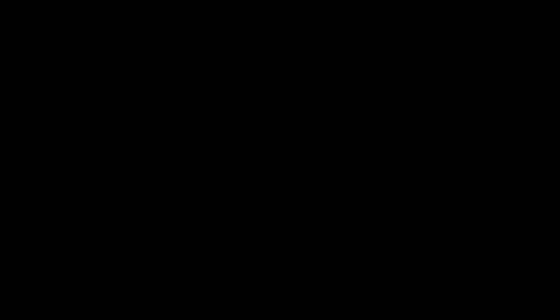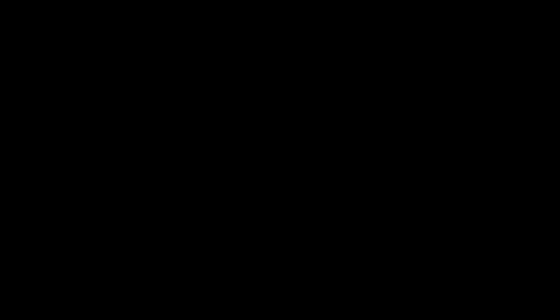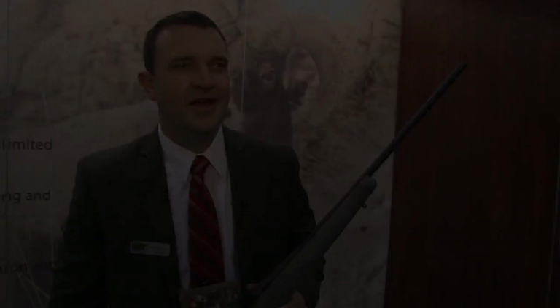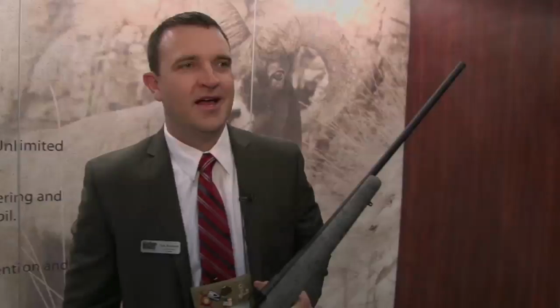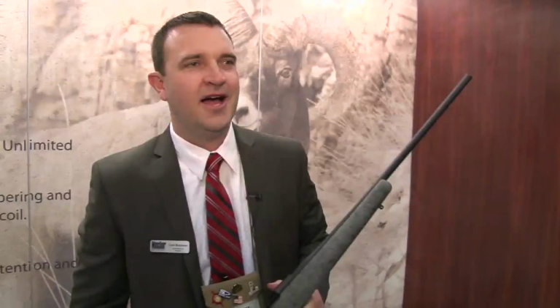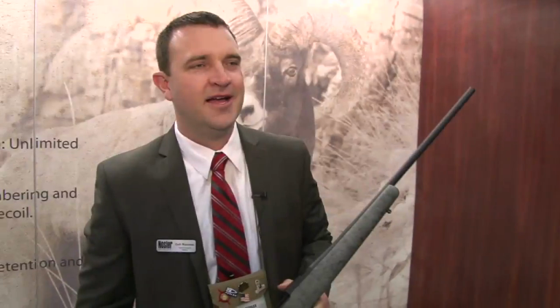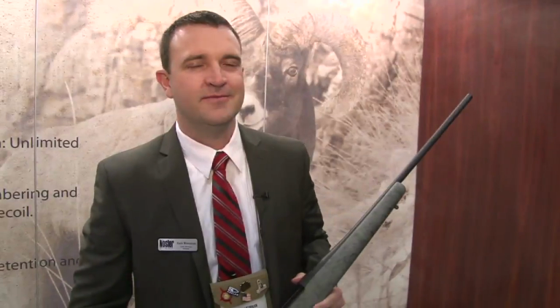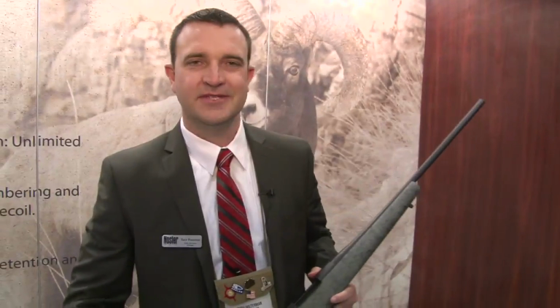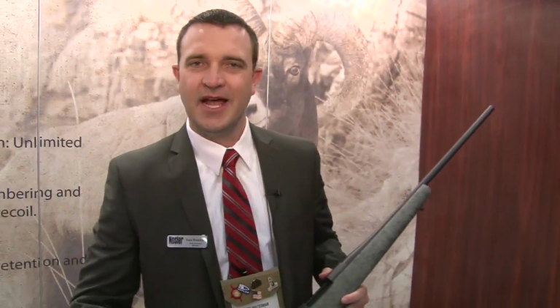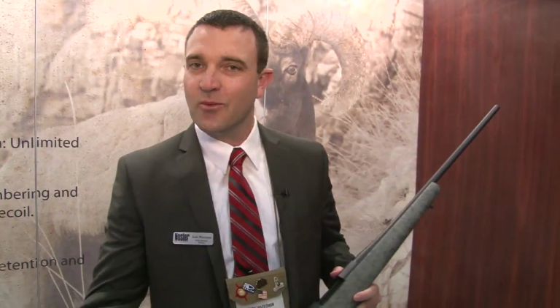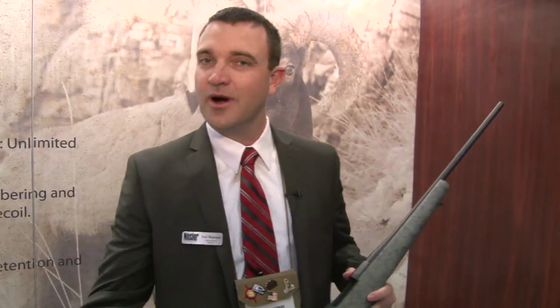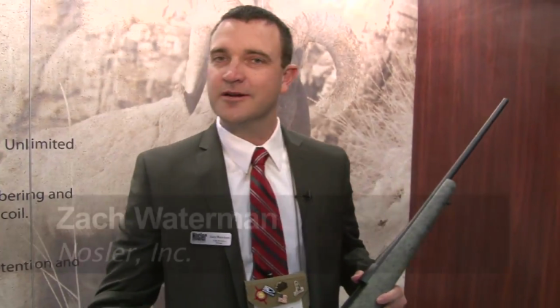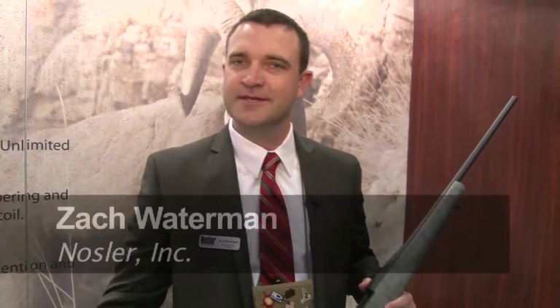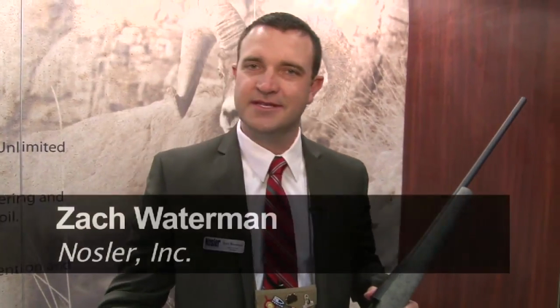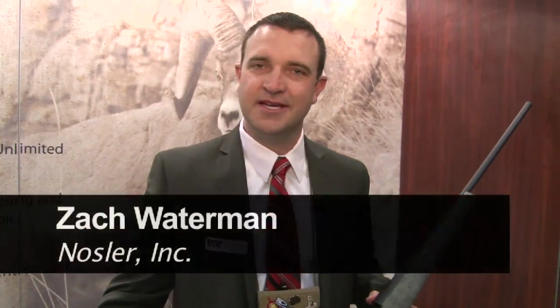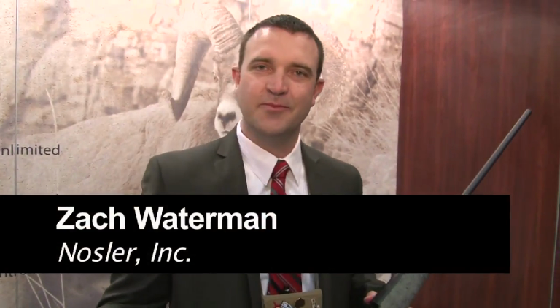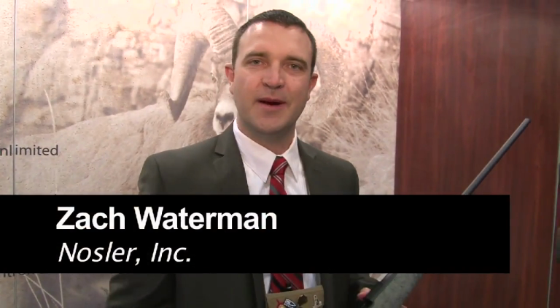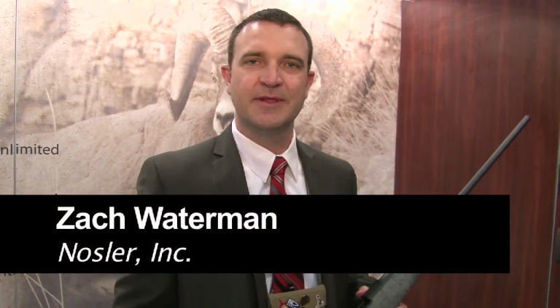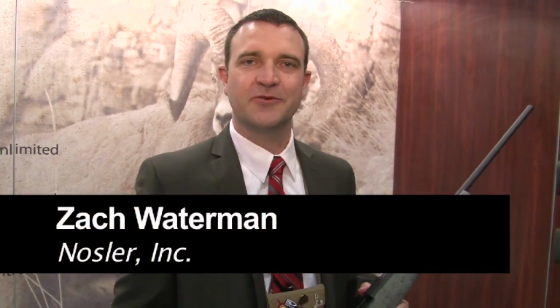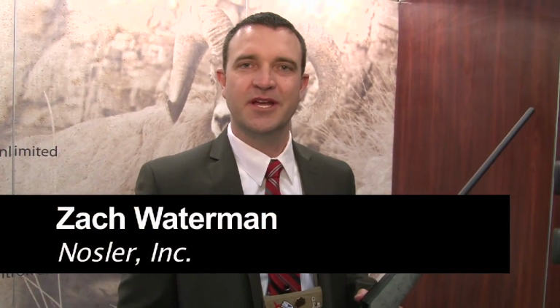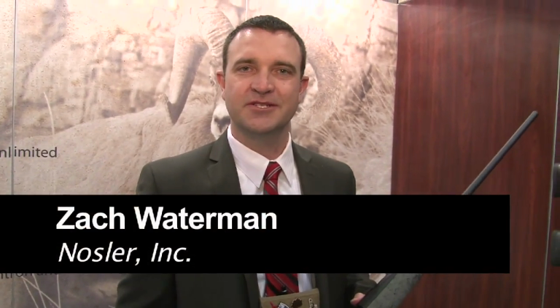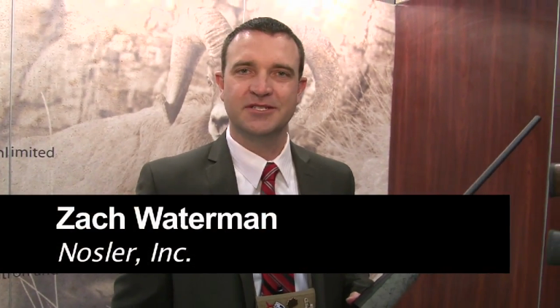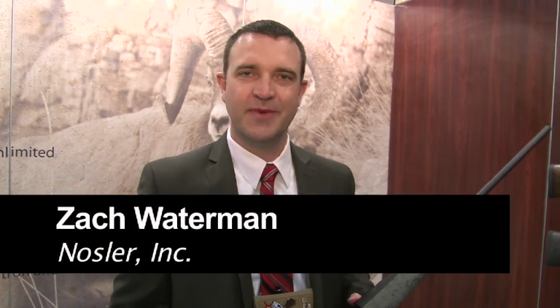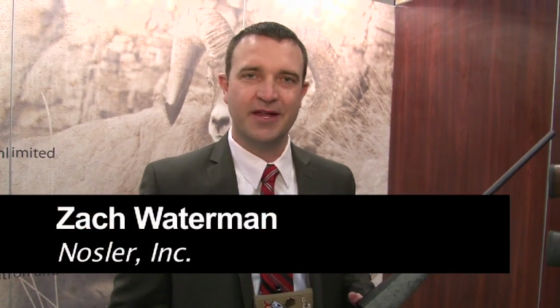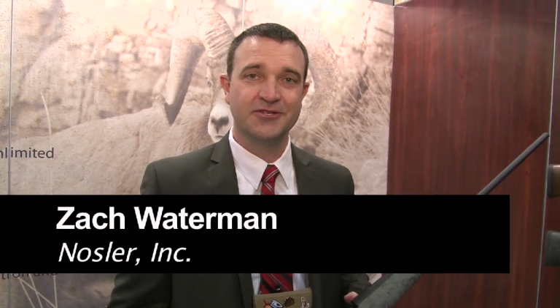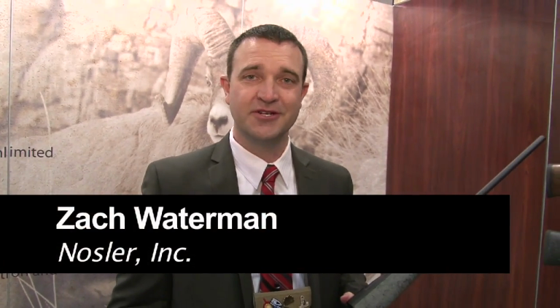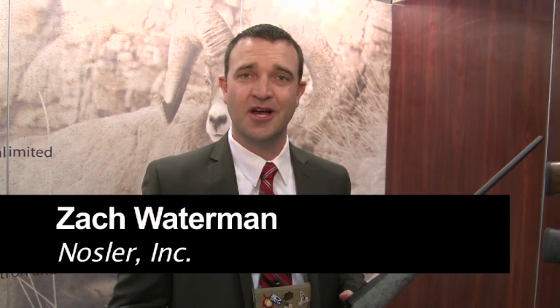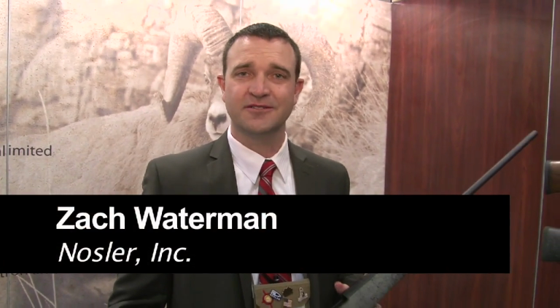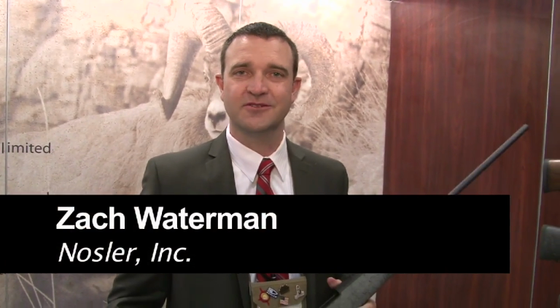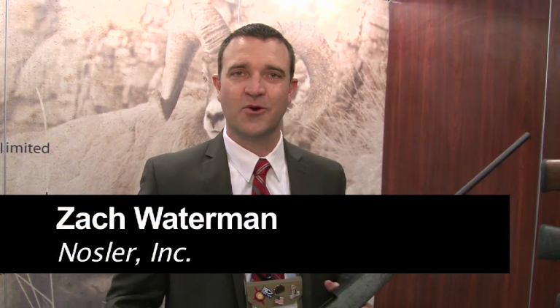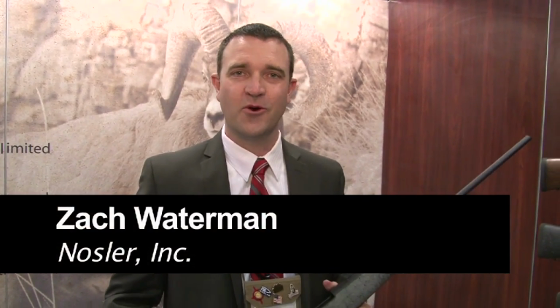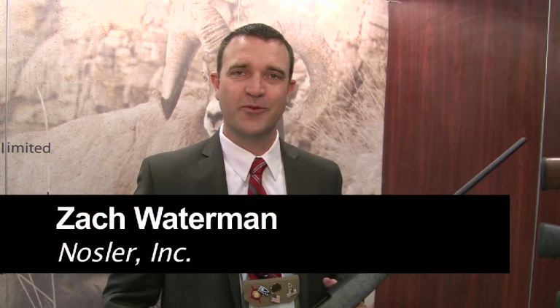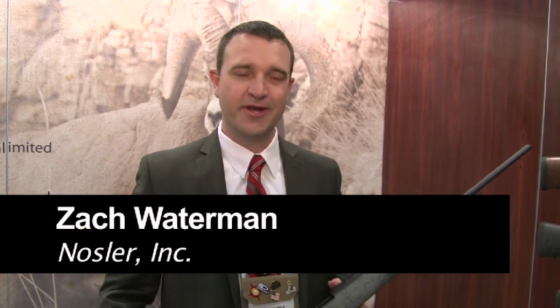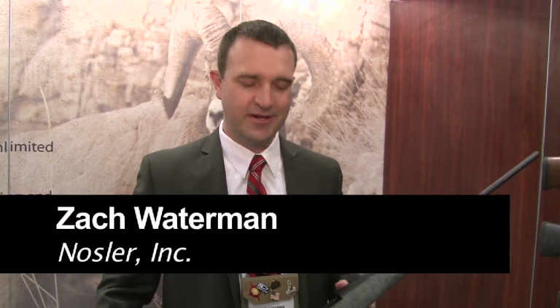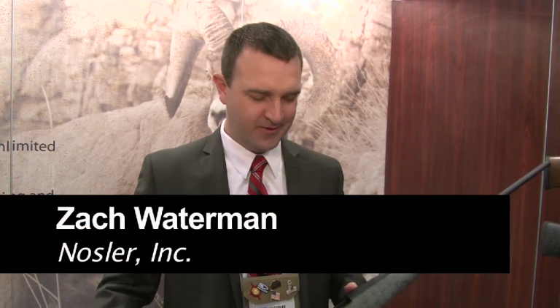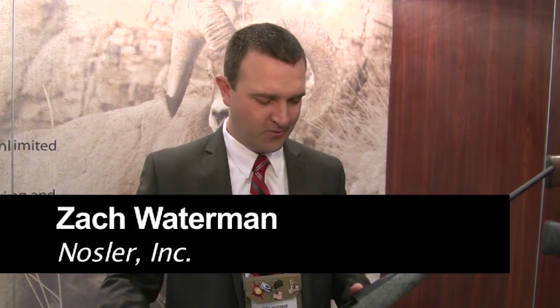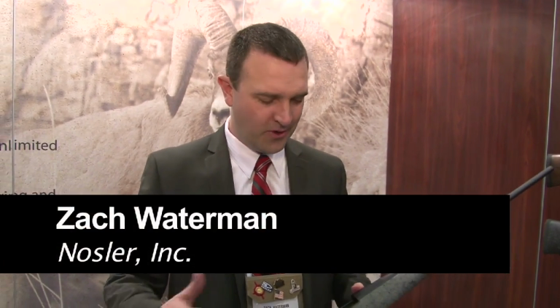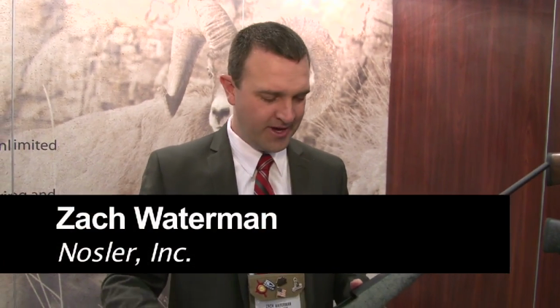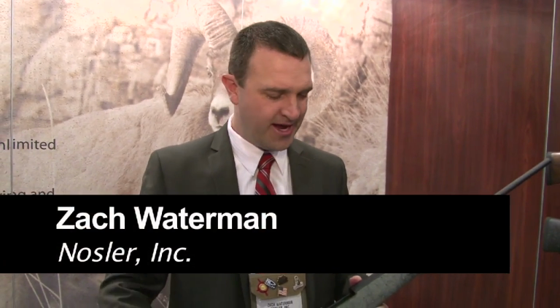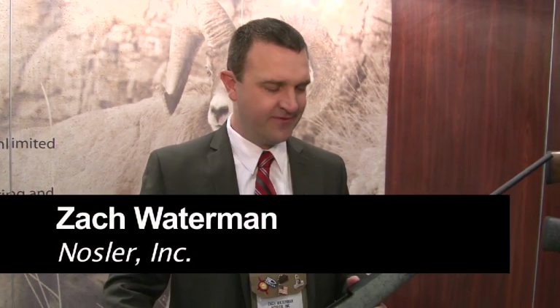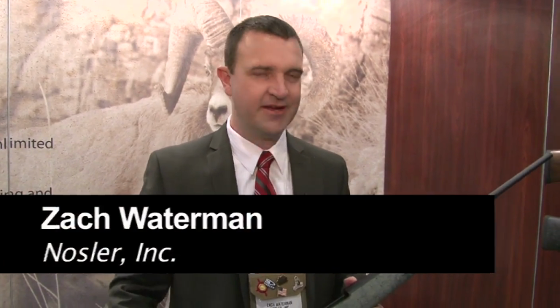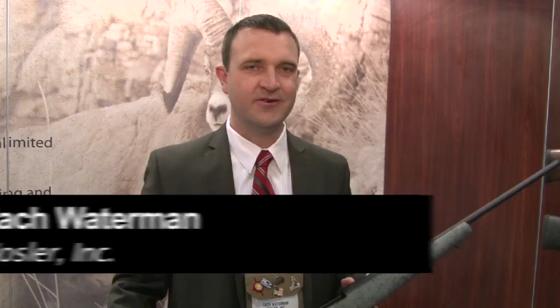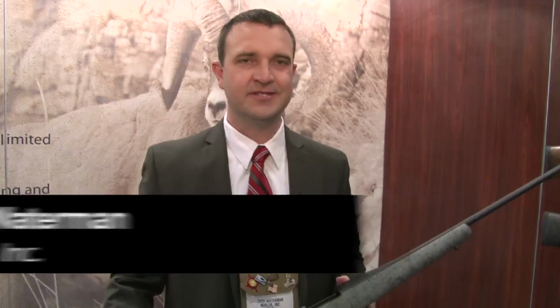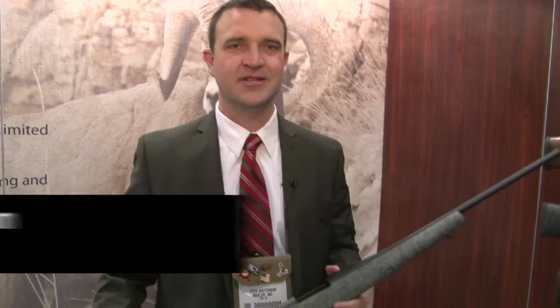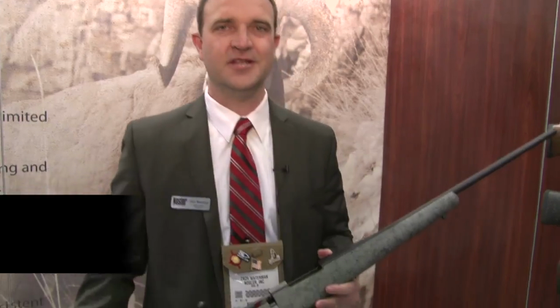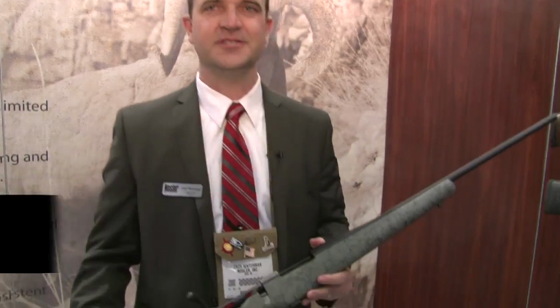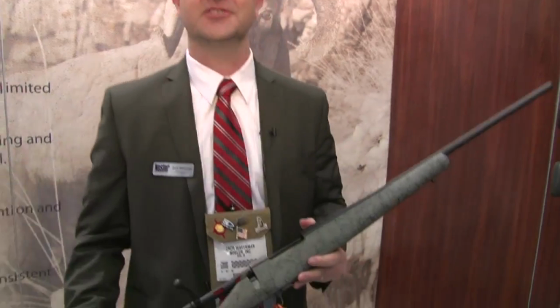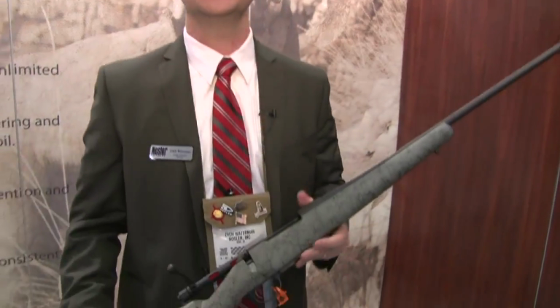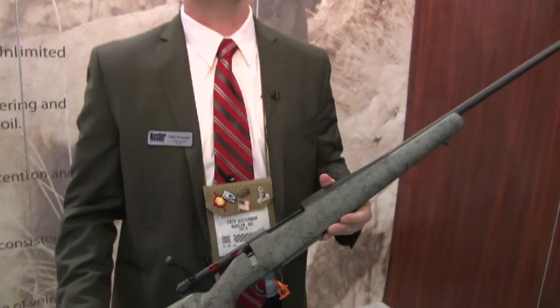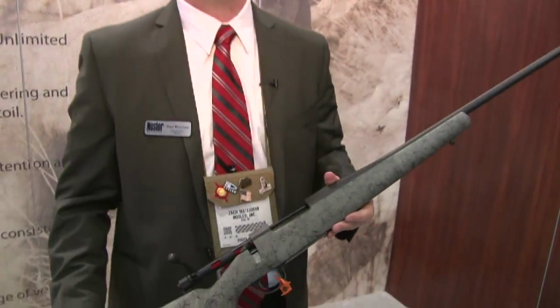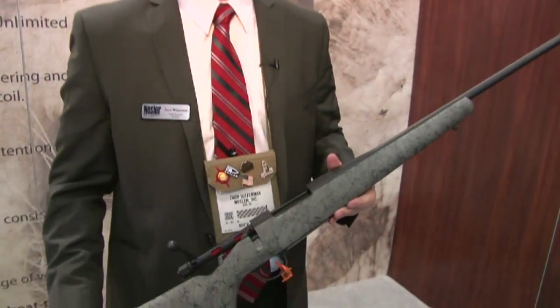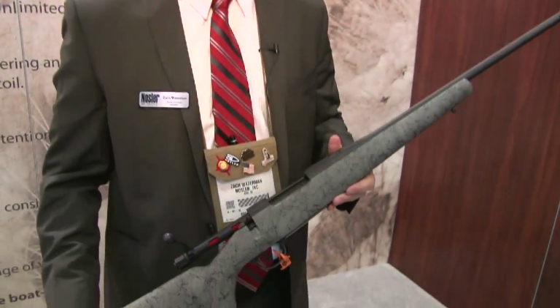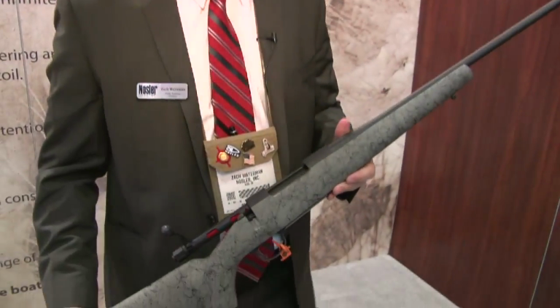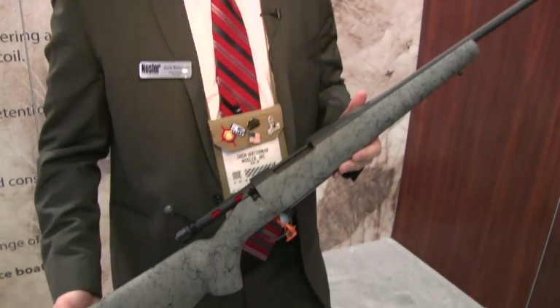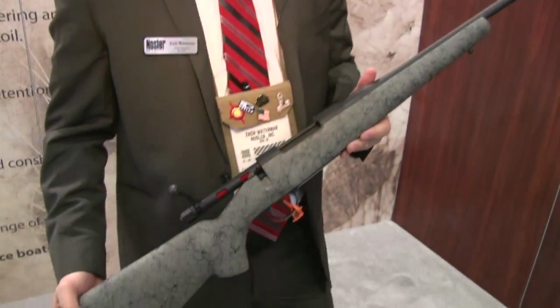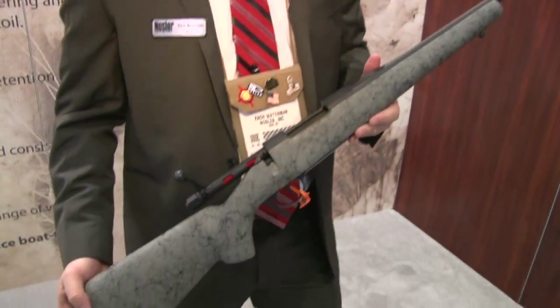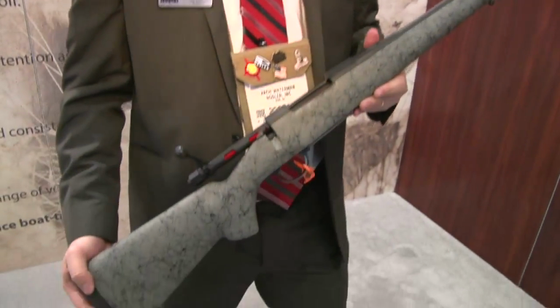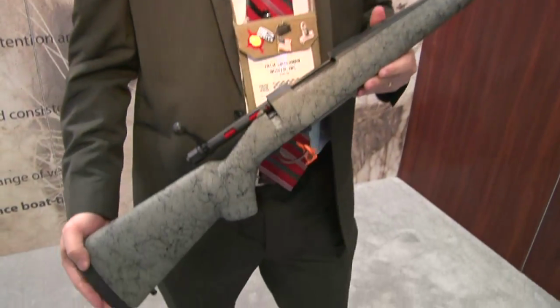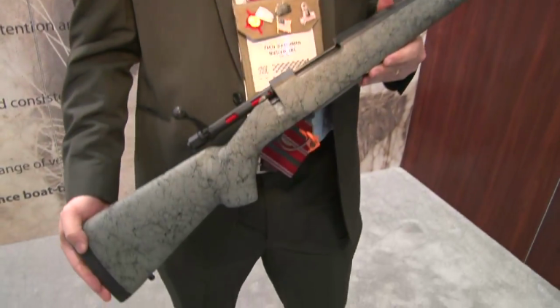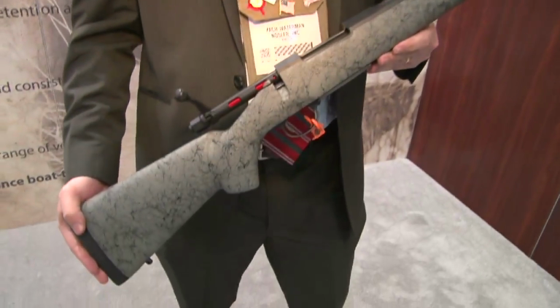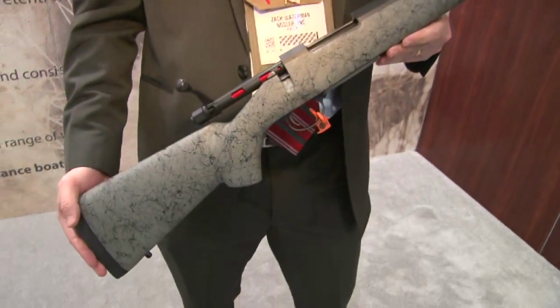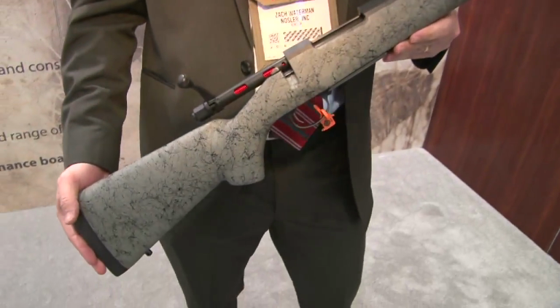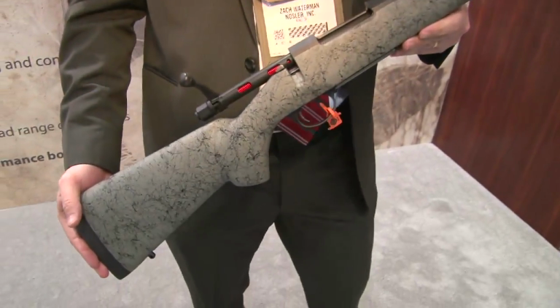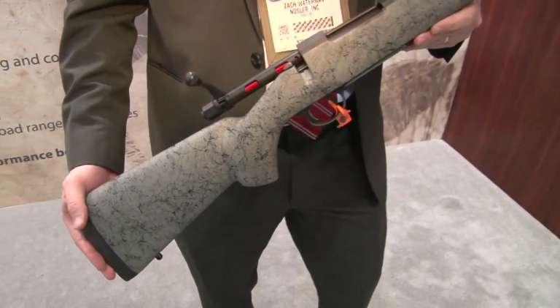Hi, I'm Zach Waterman, the Public Relations Manager at Nosler Incorporated, and what we have here is Nosler's new Model 48 Patriot Rifle.